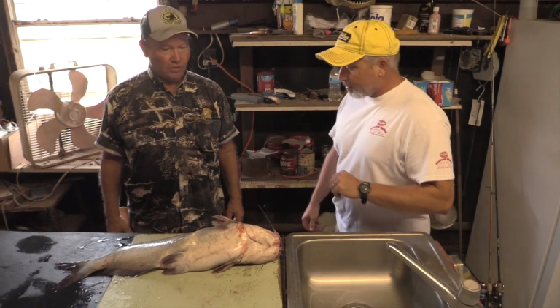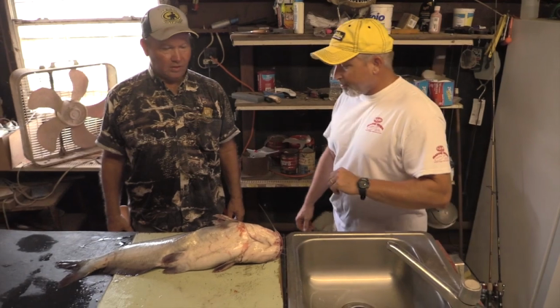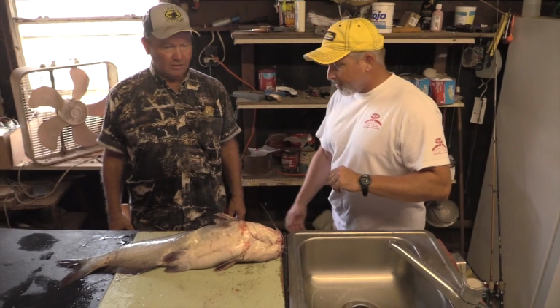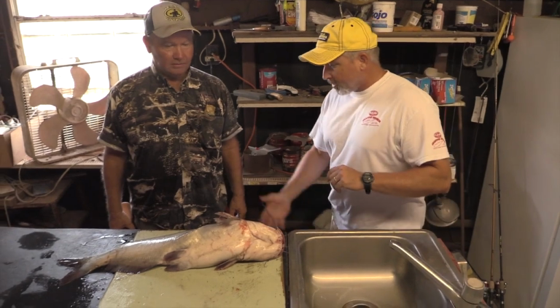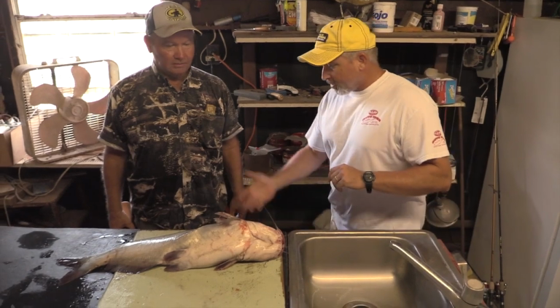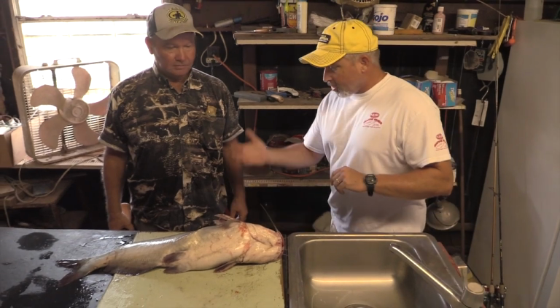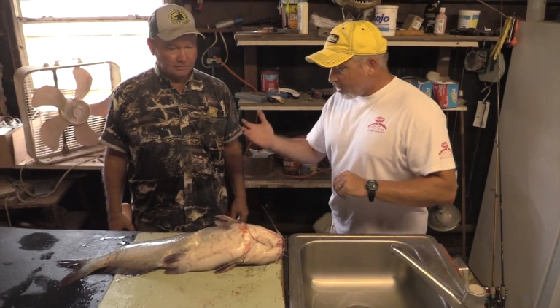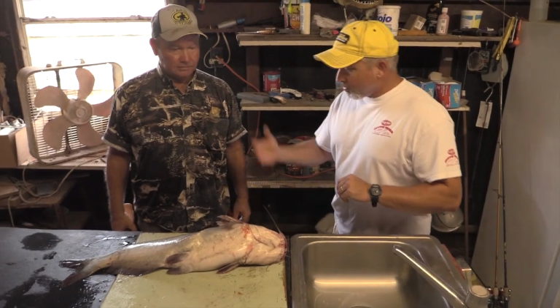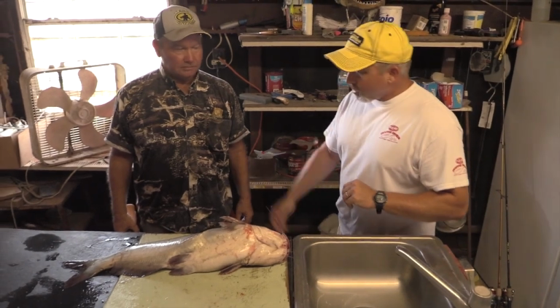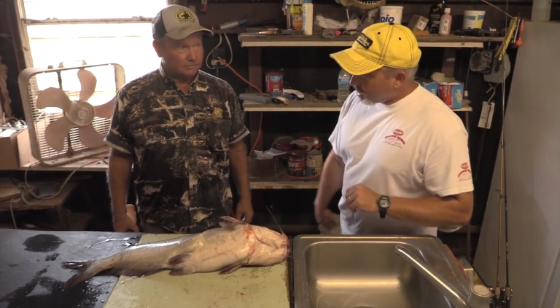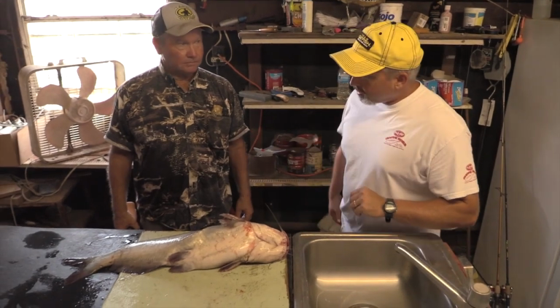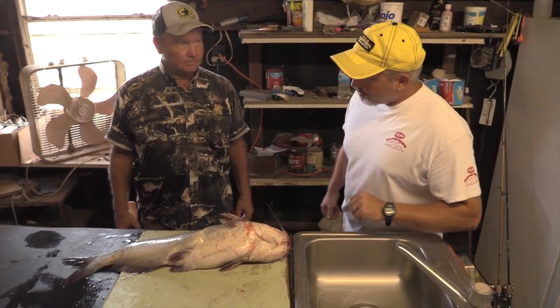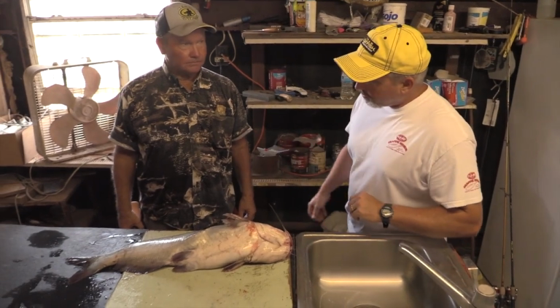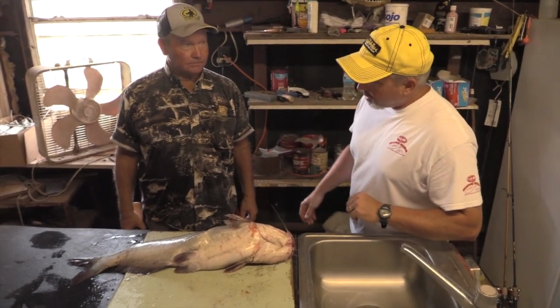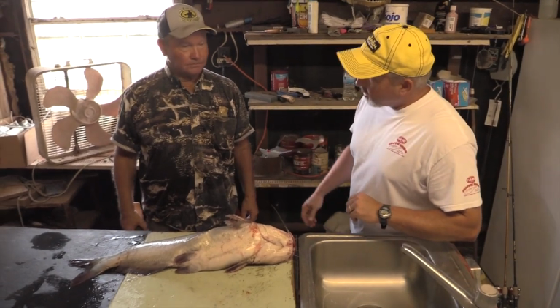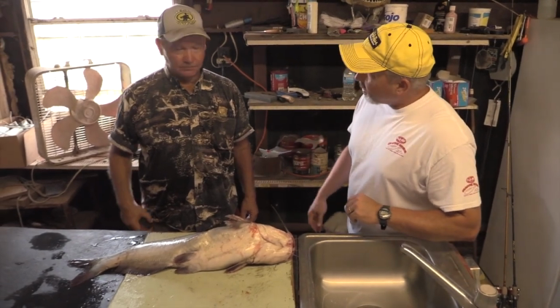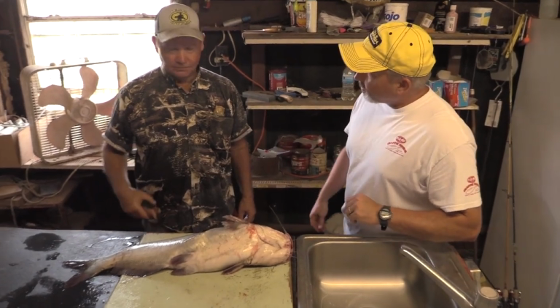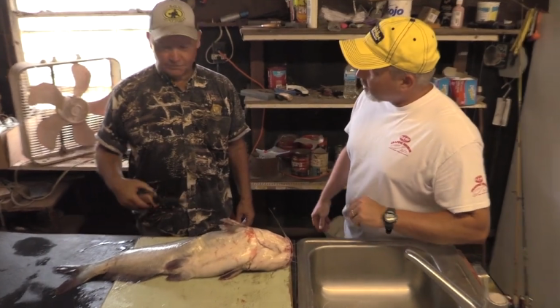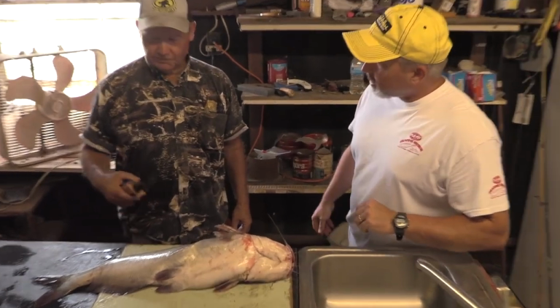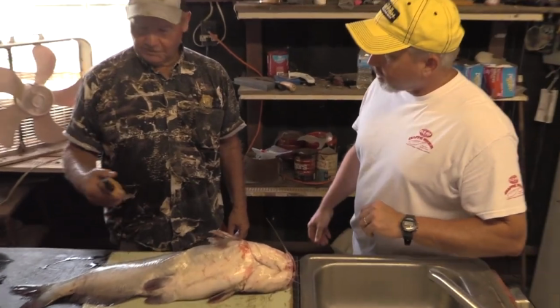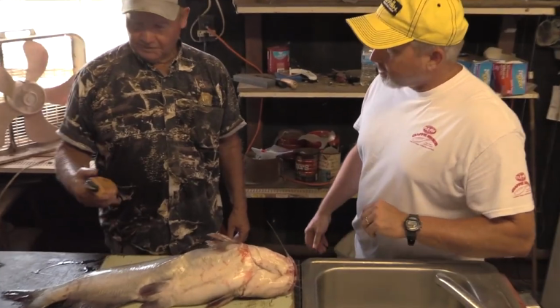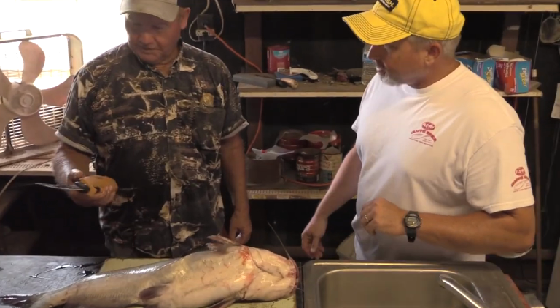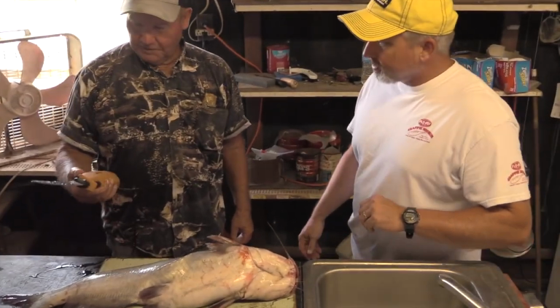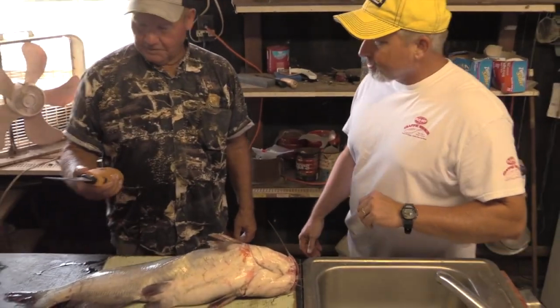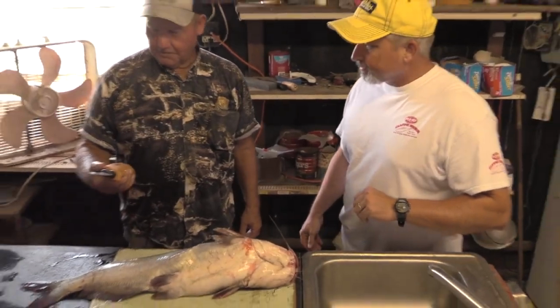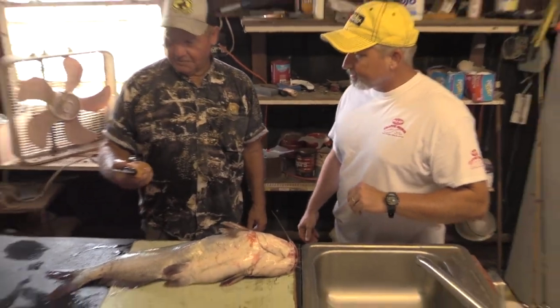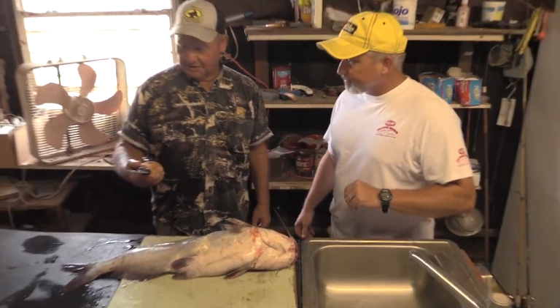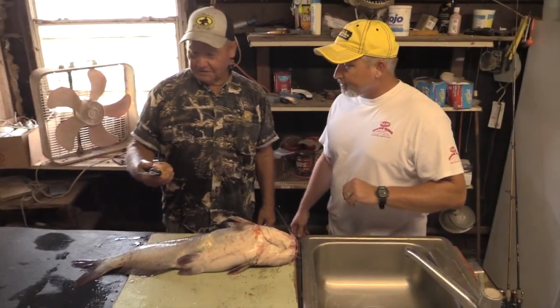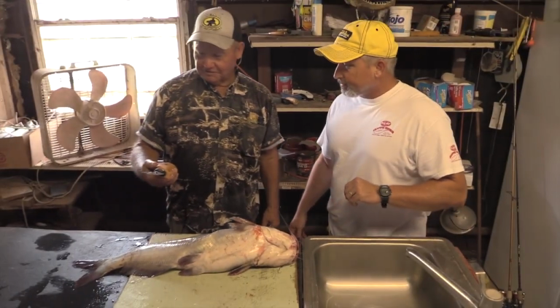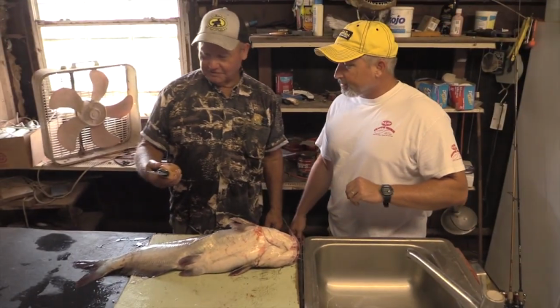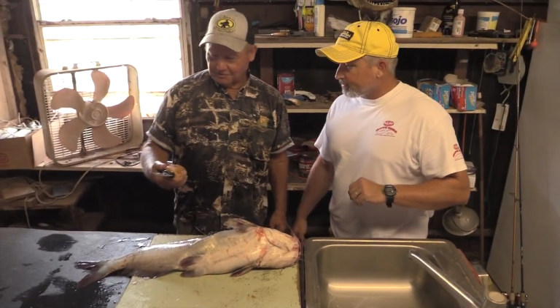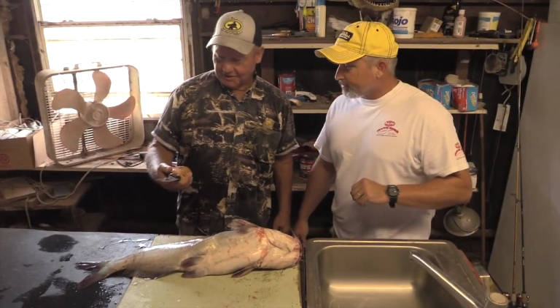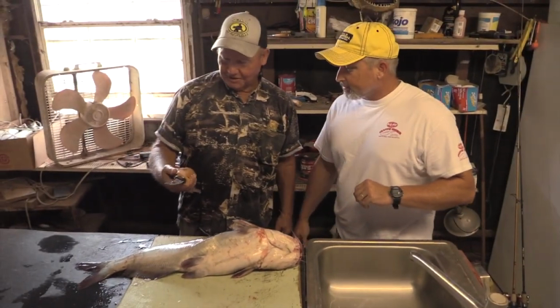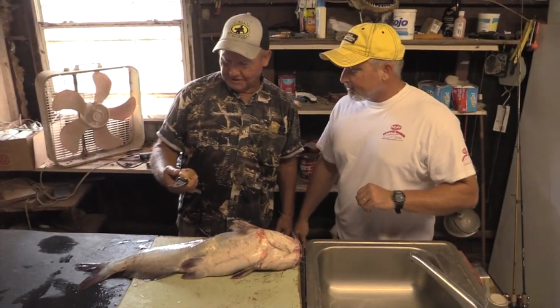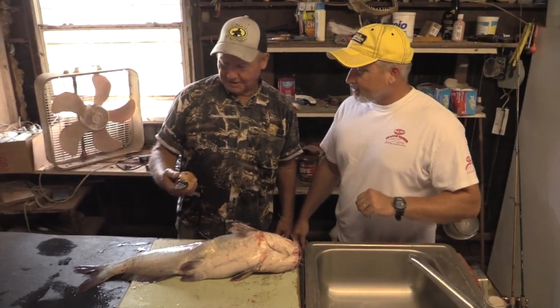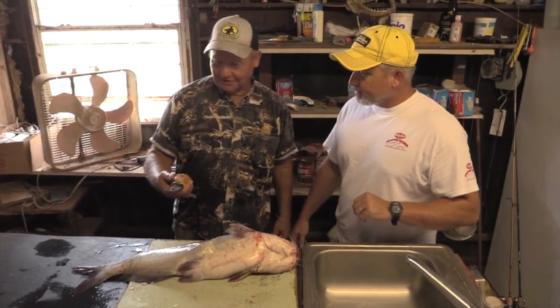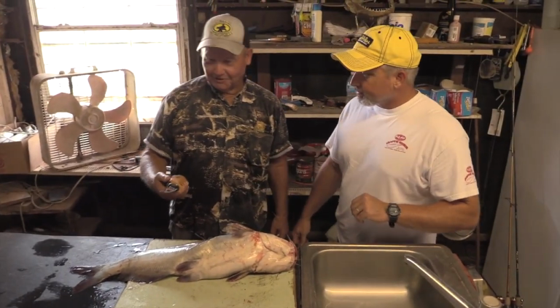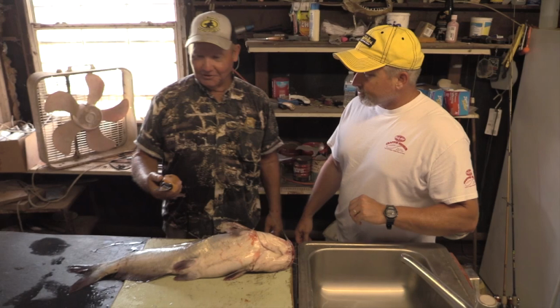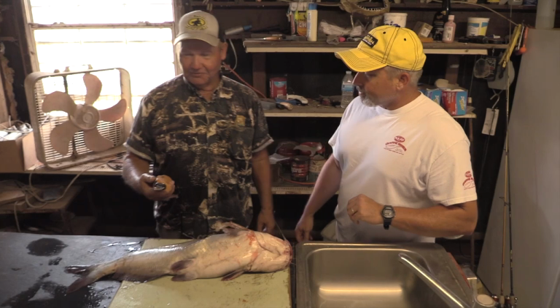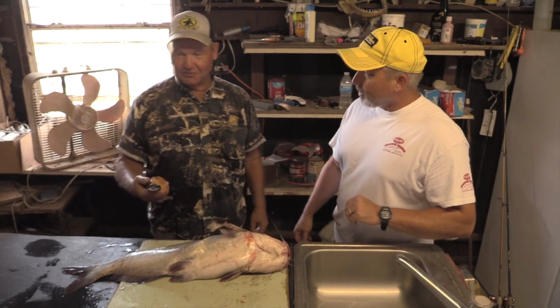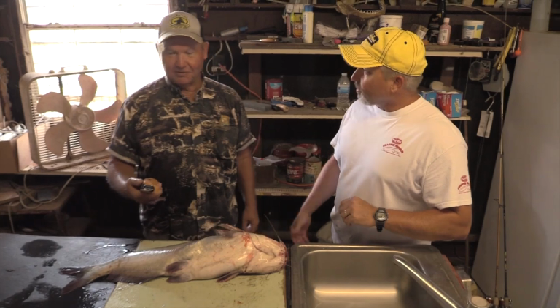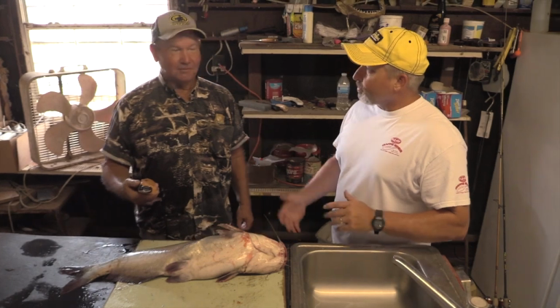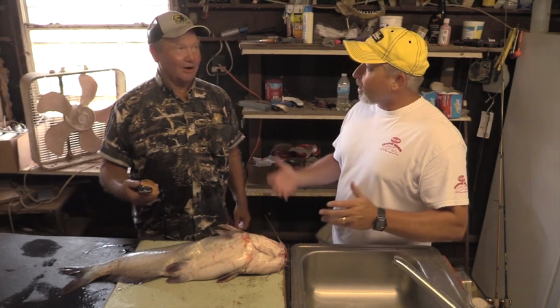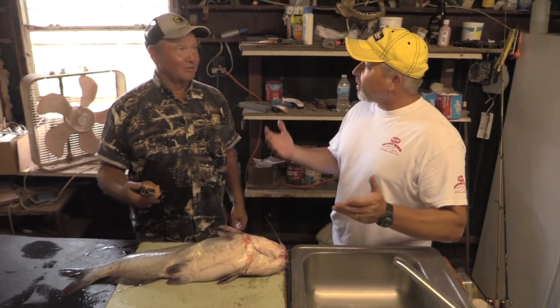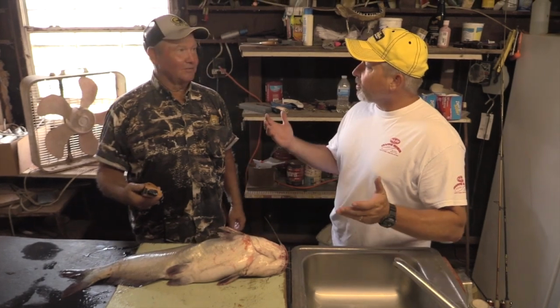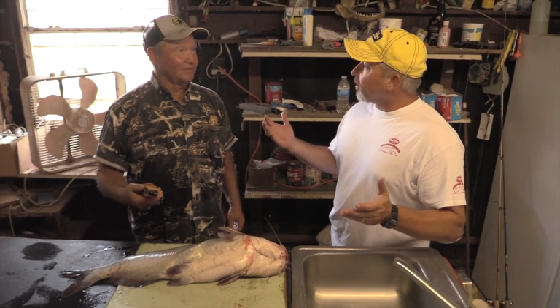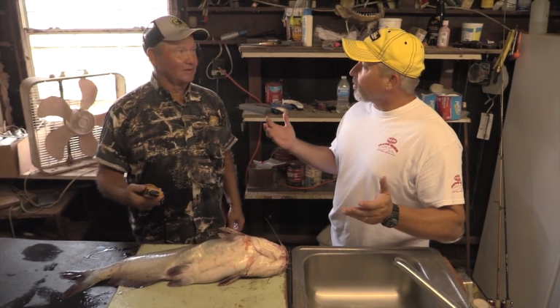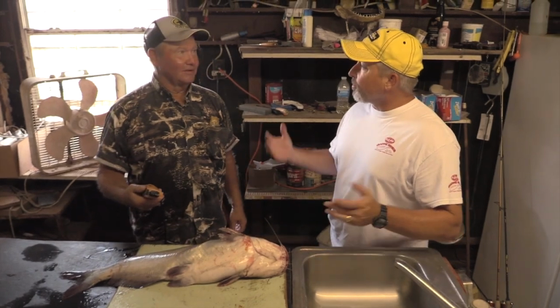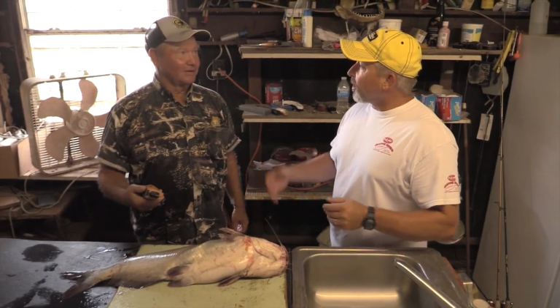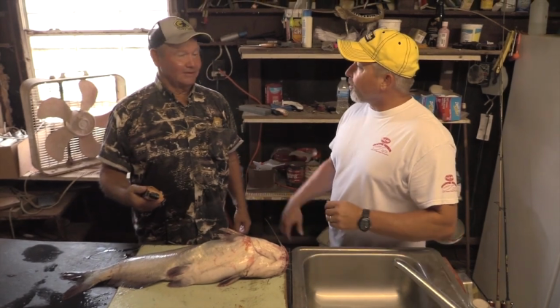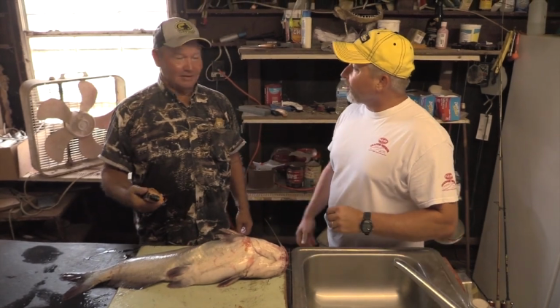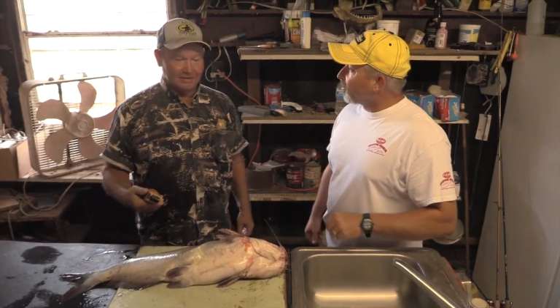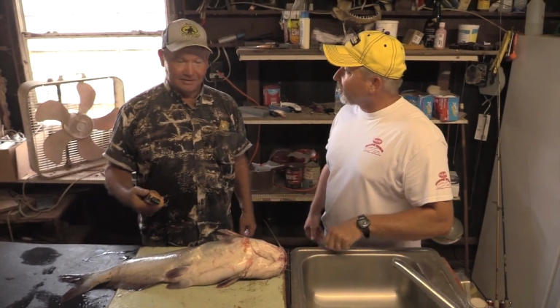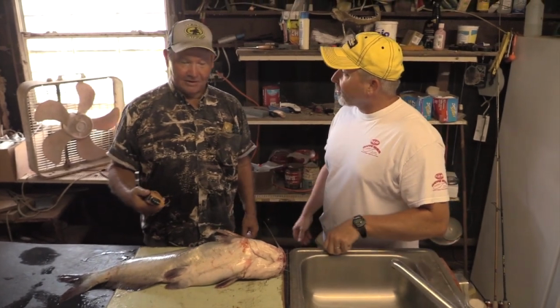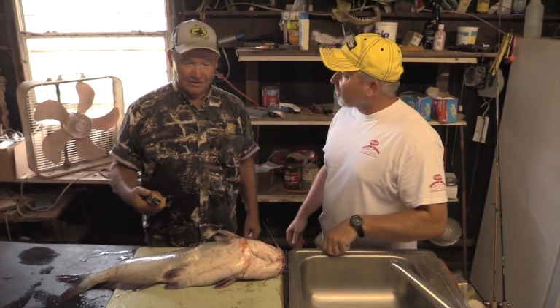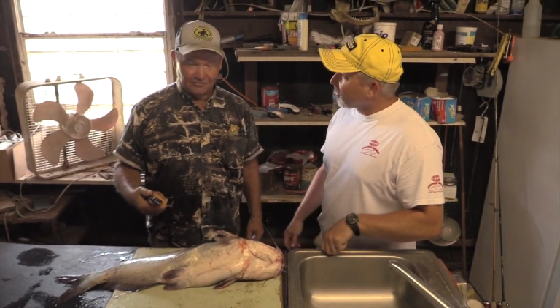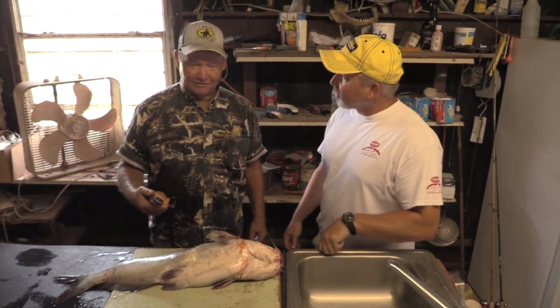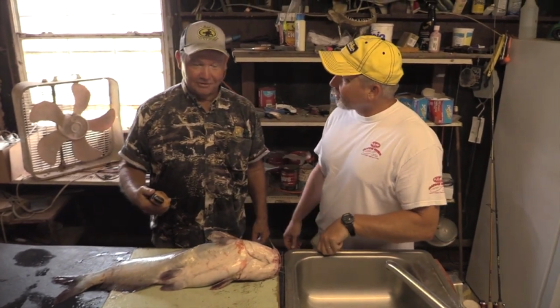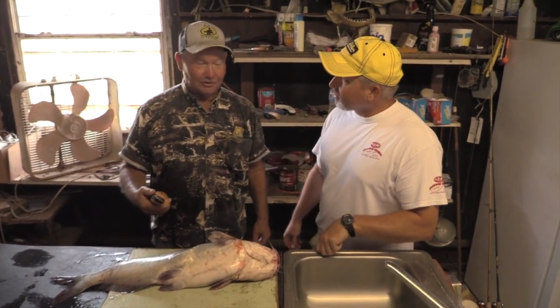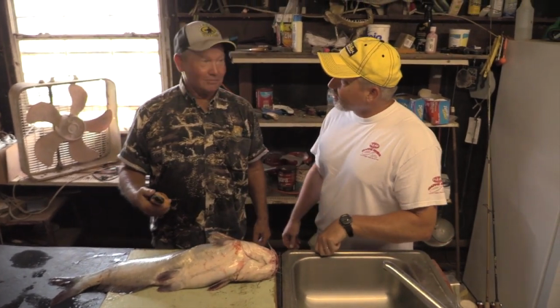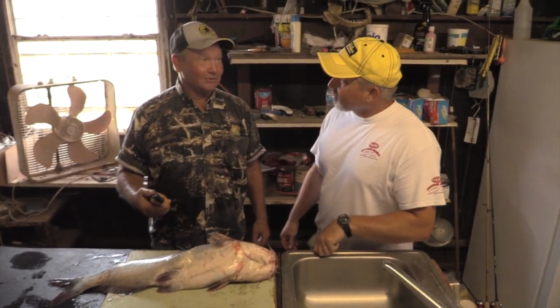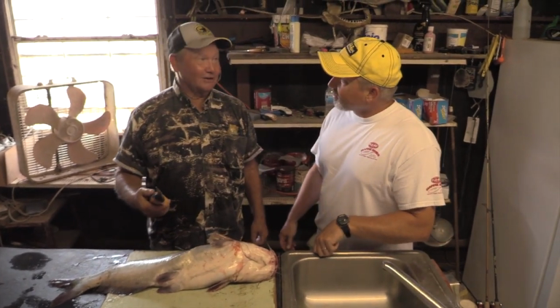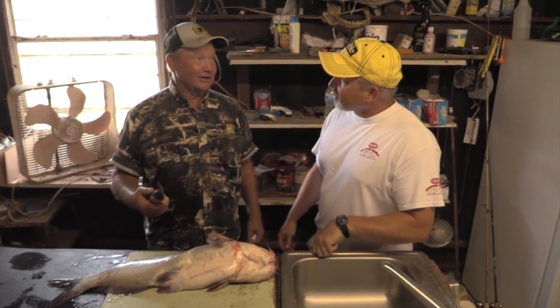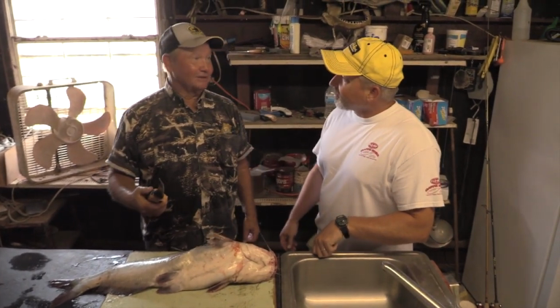So Jerry, what kind of fillet knife you got? This is American Angler. Does it matter? Not if it's sharp and cuts.